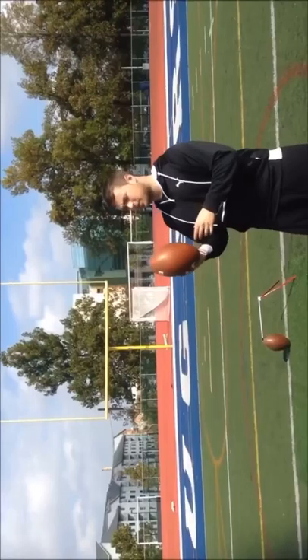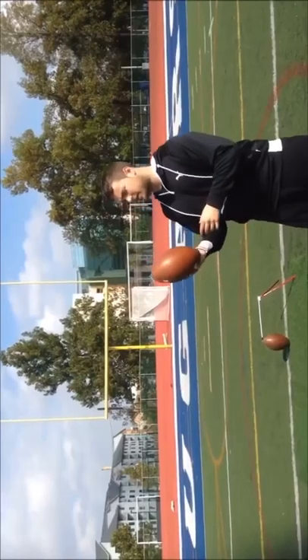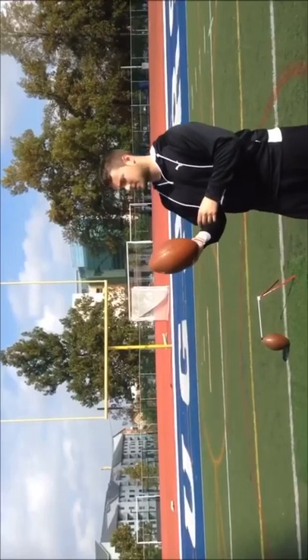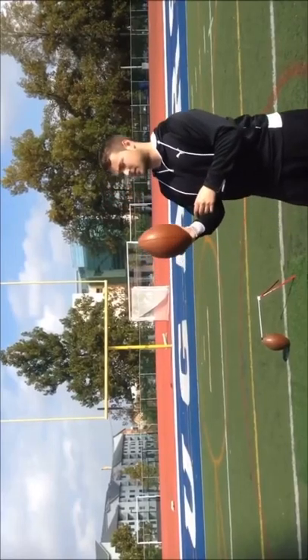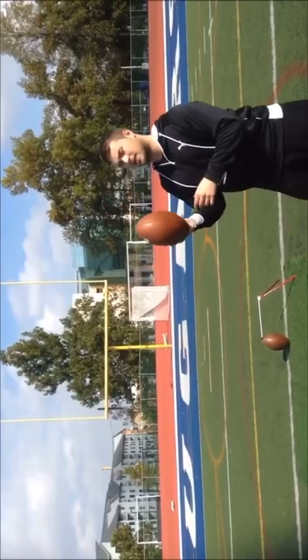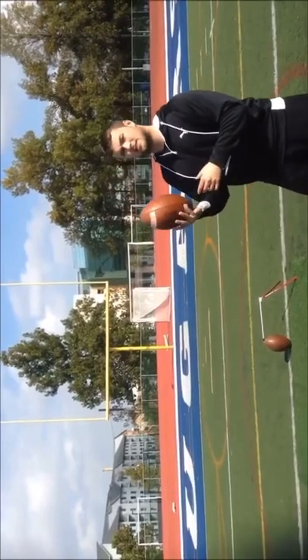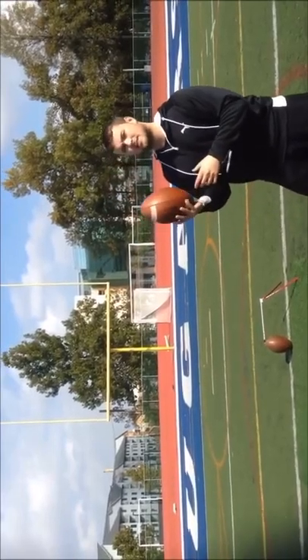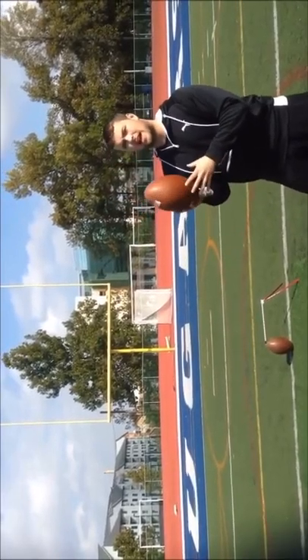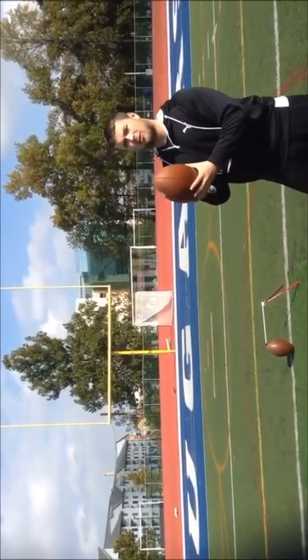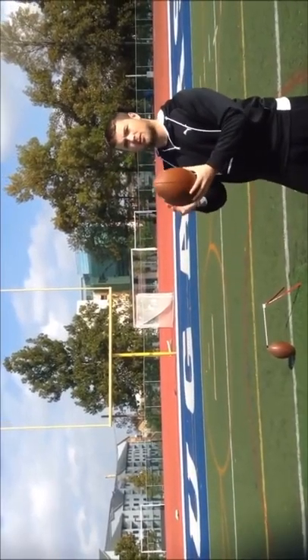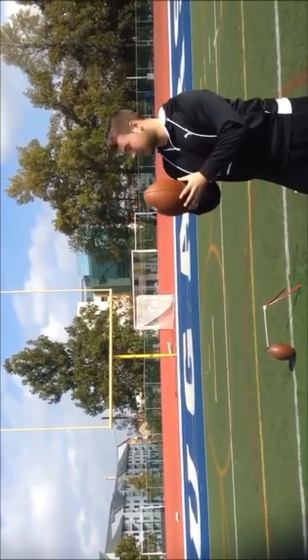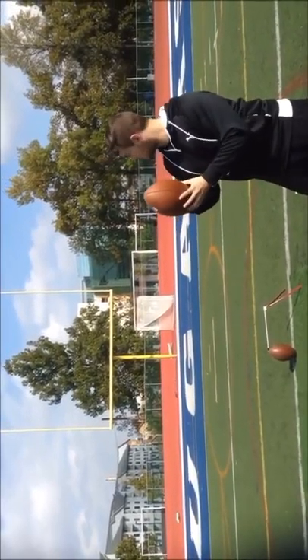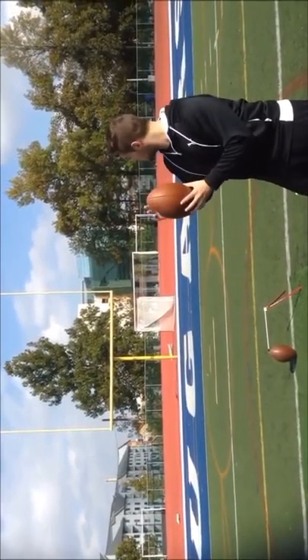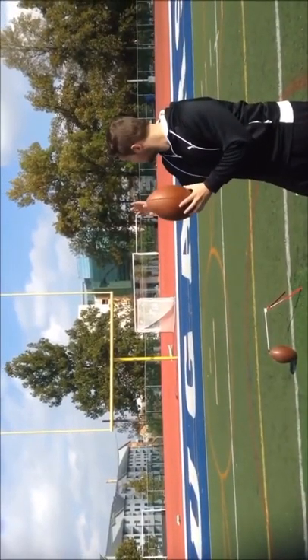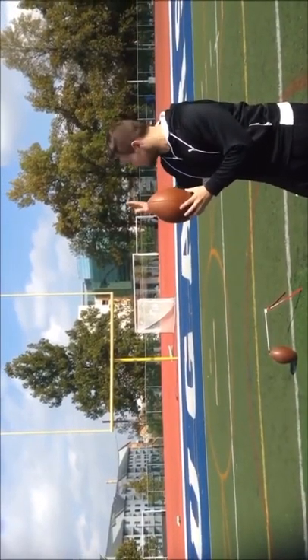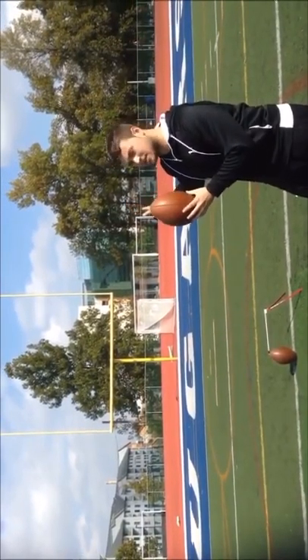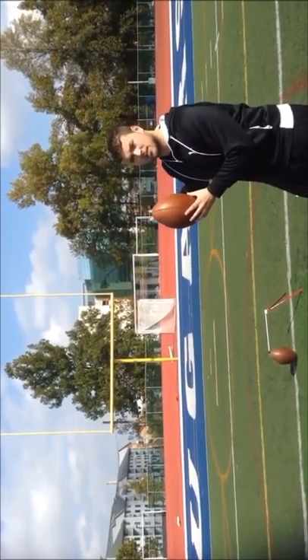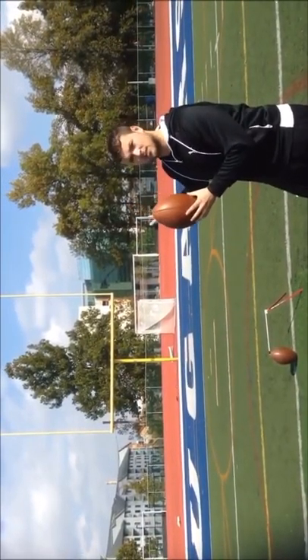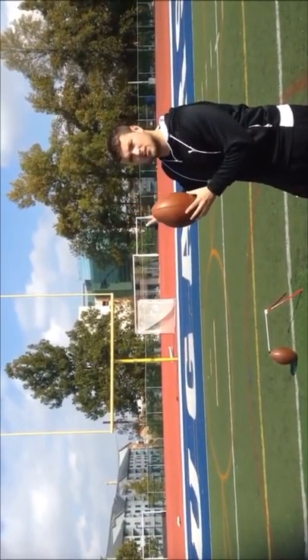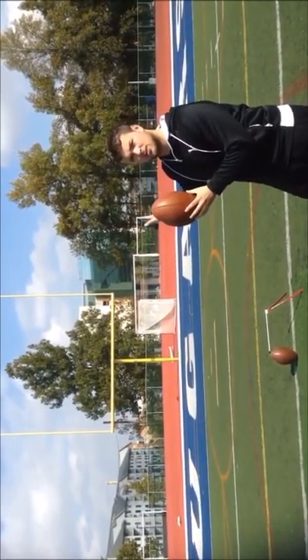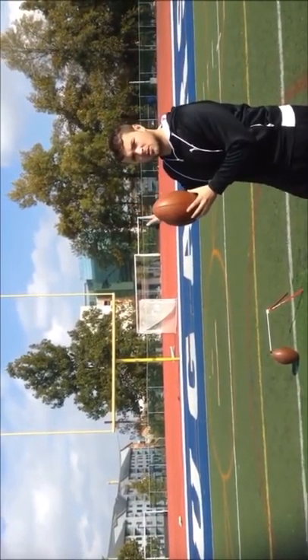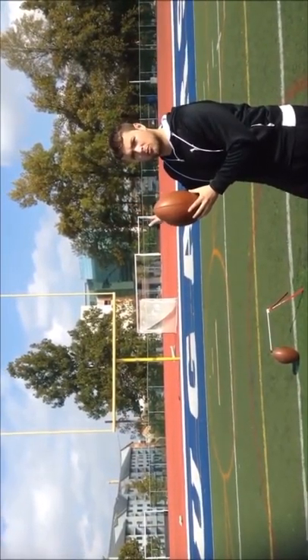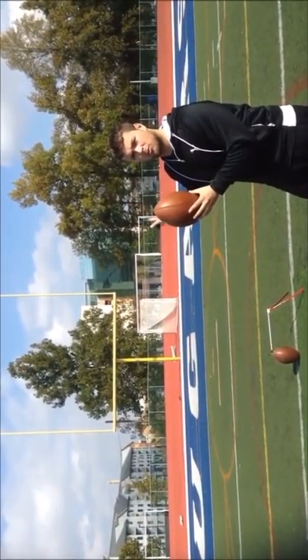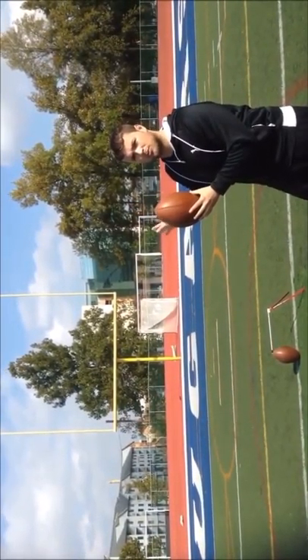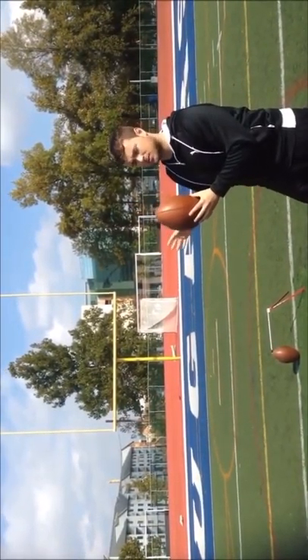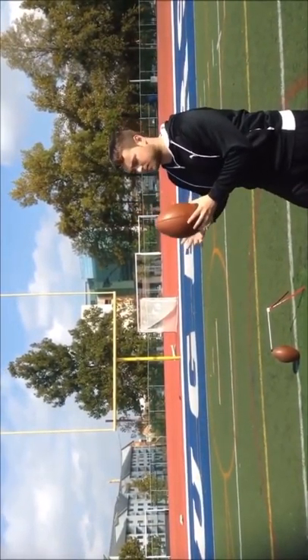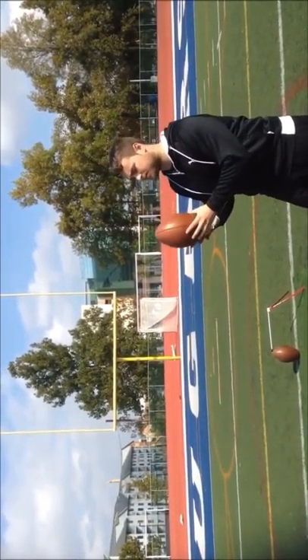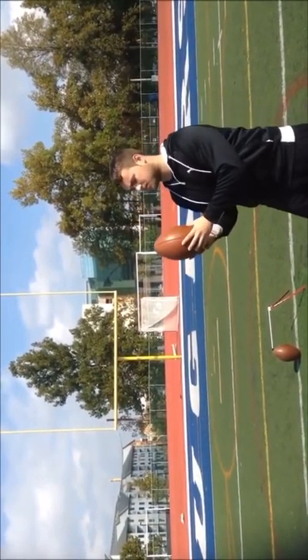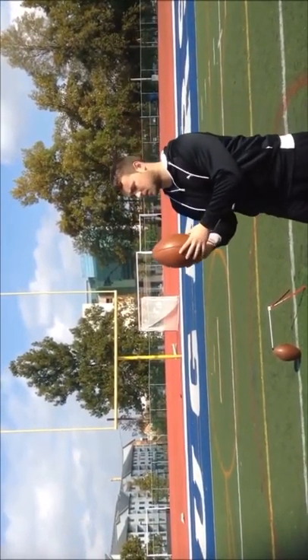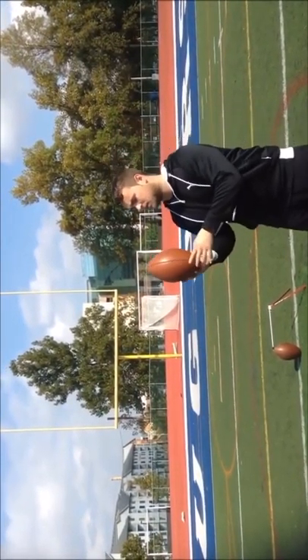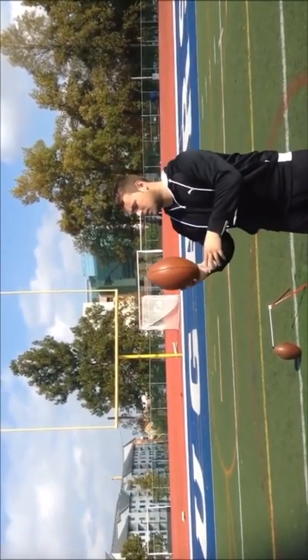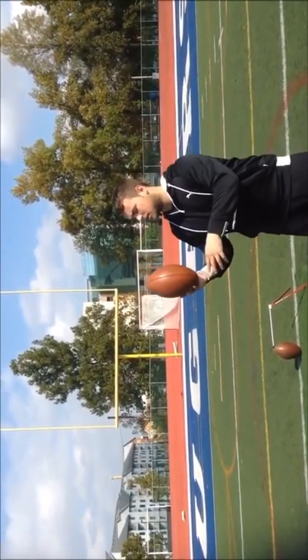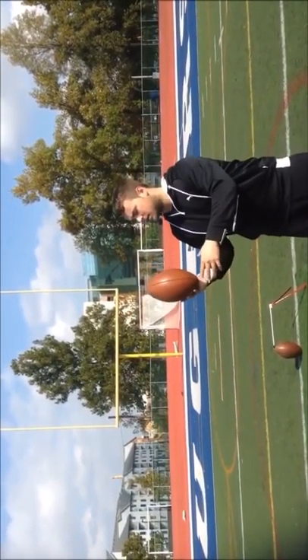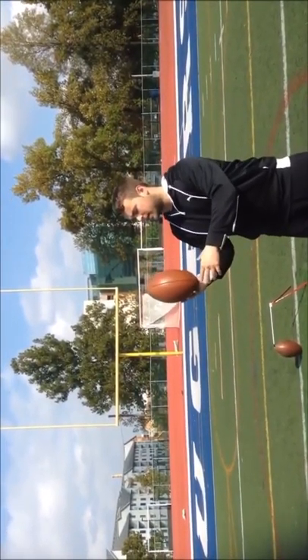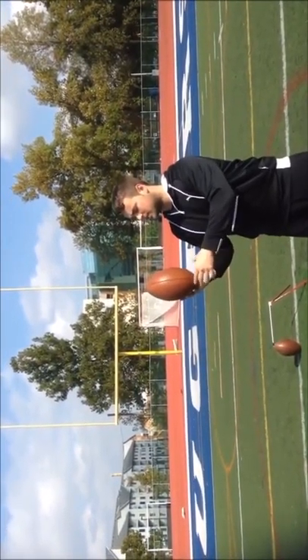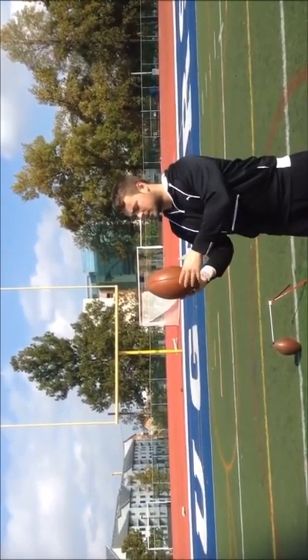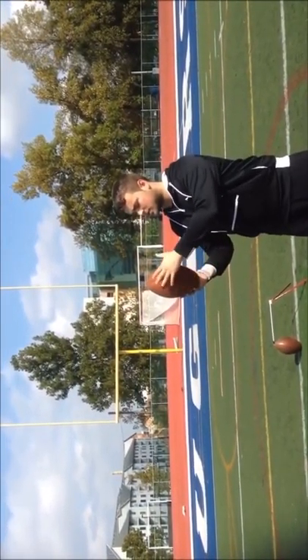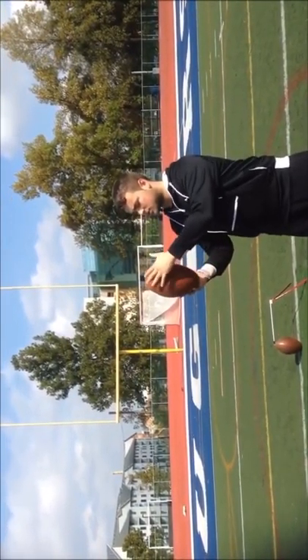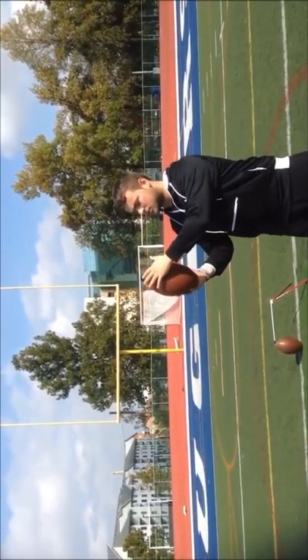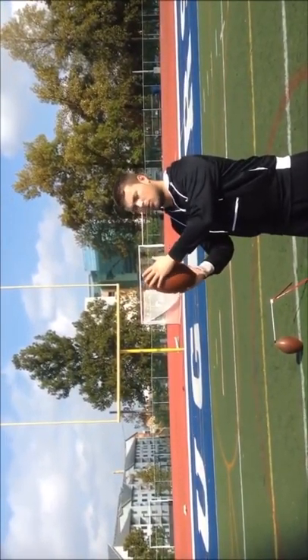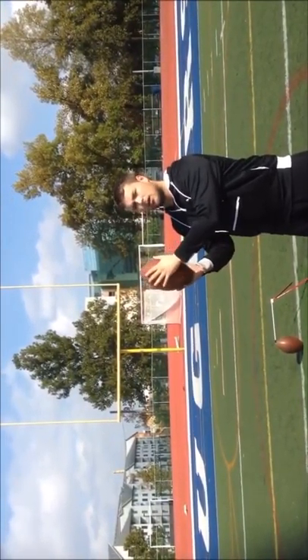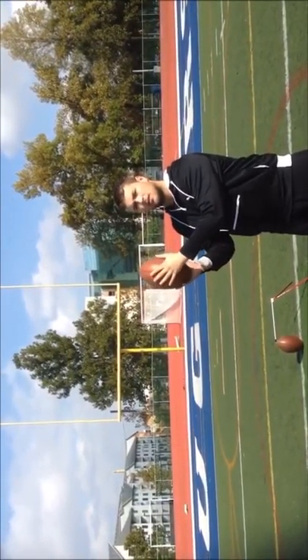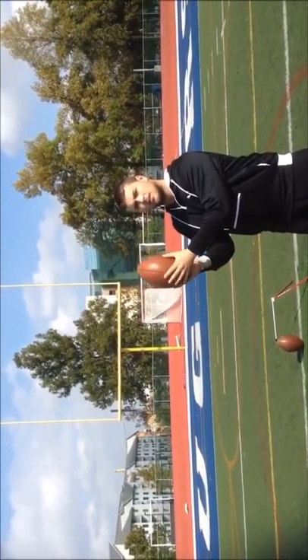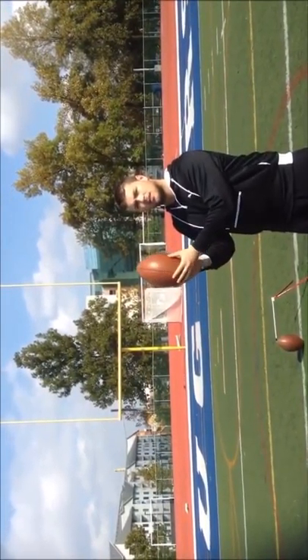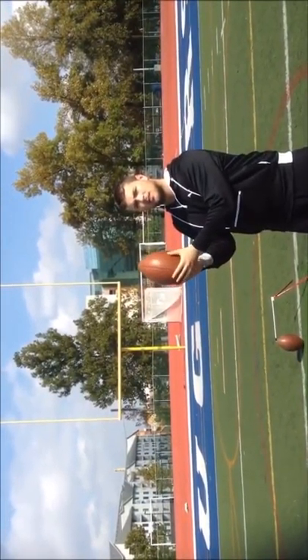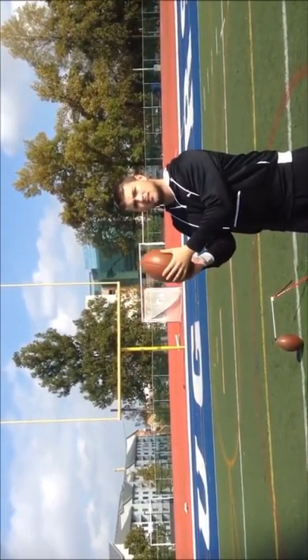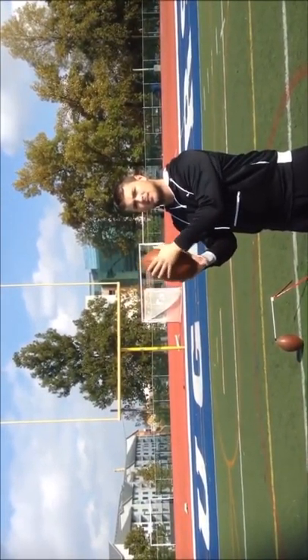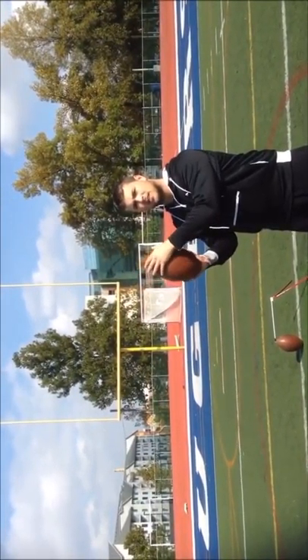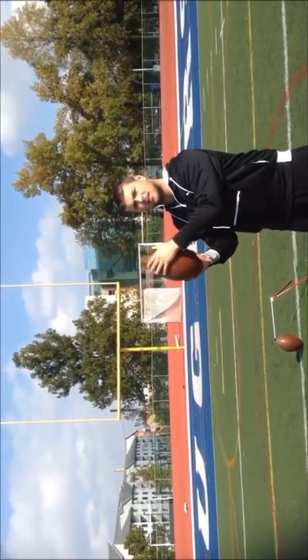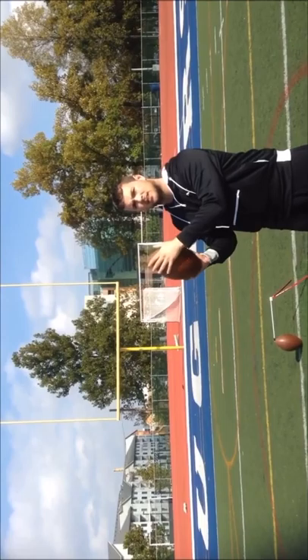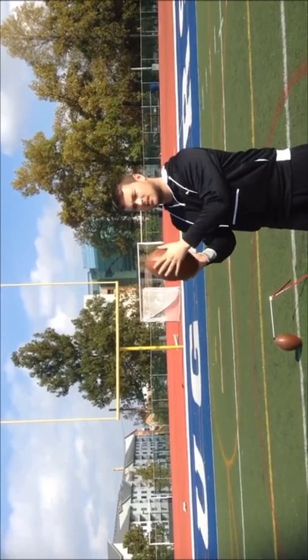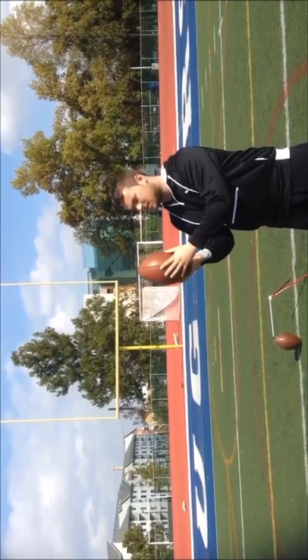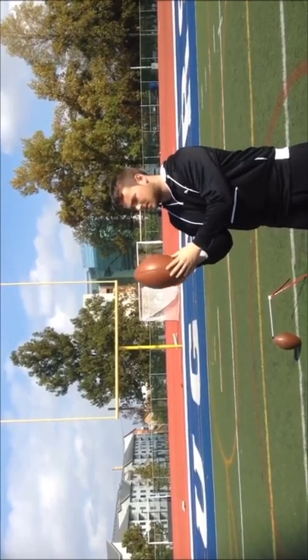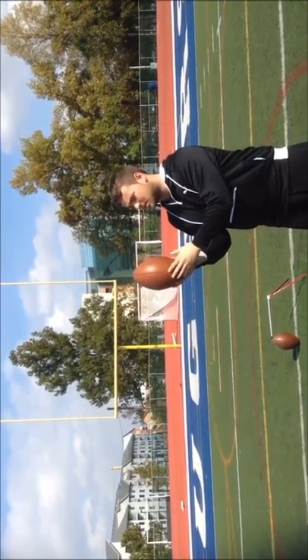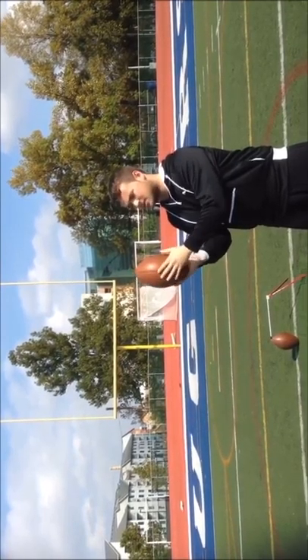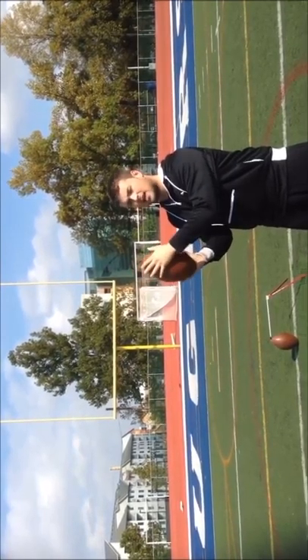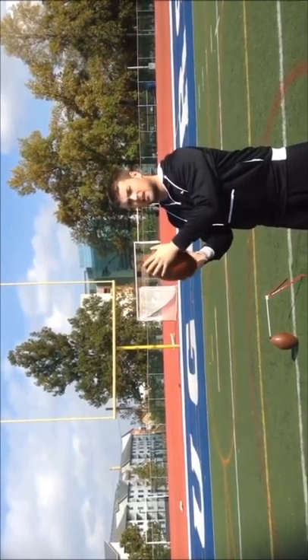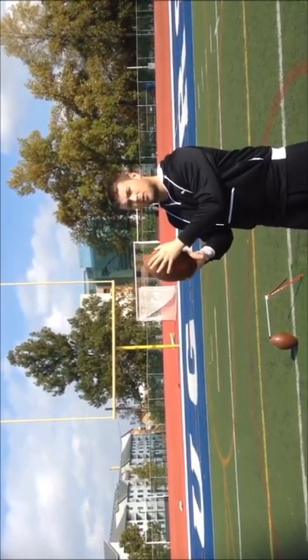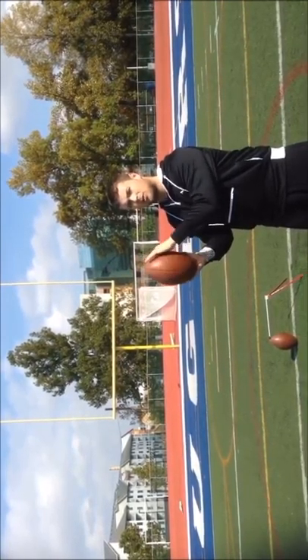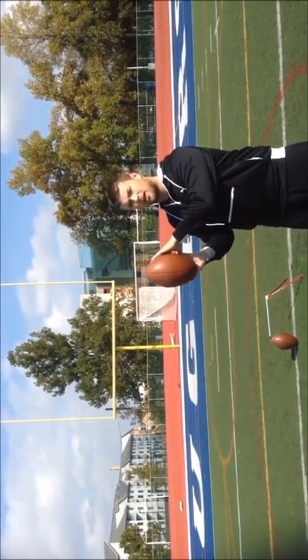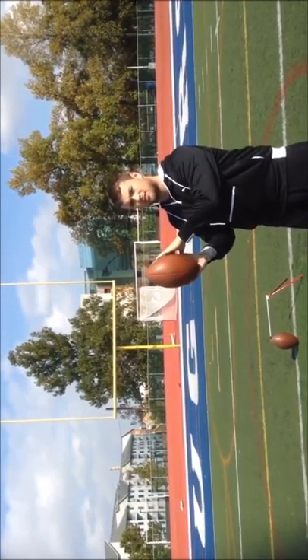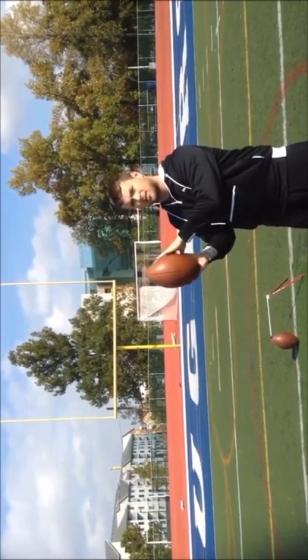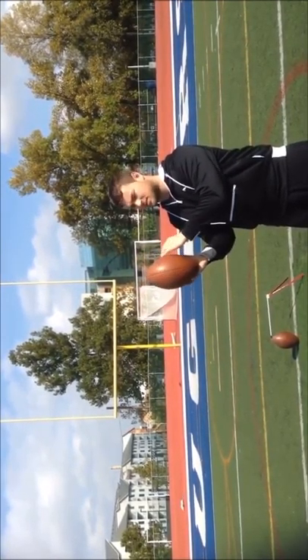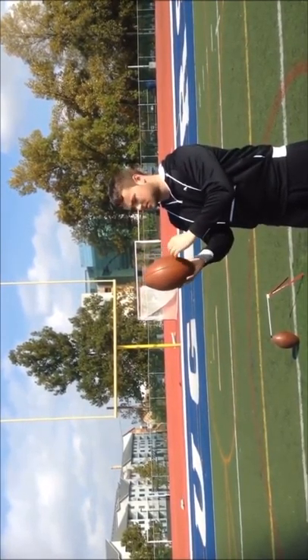Place laces out, laces facing the goal post. The next thing is, you want to see this side of the ball without the laces.